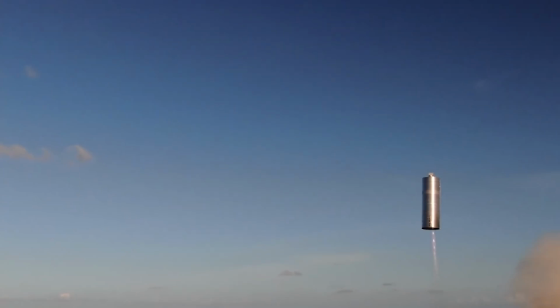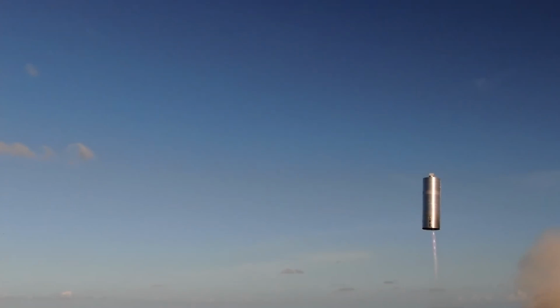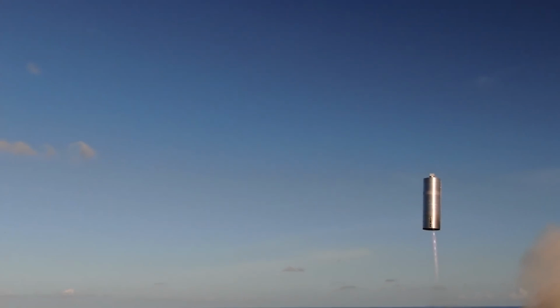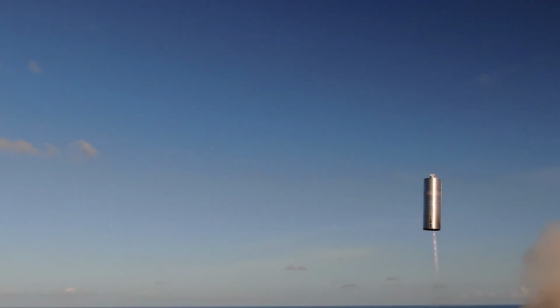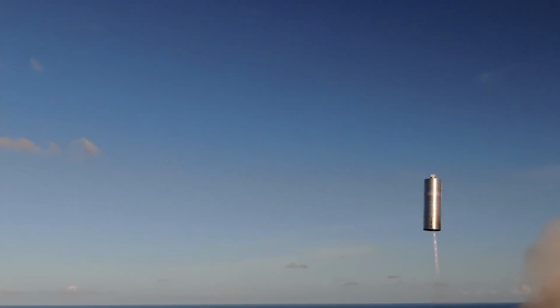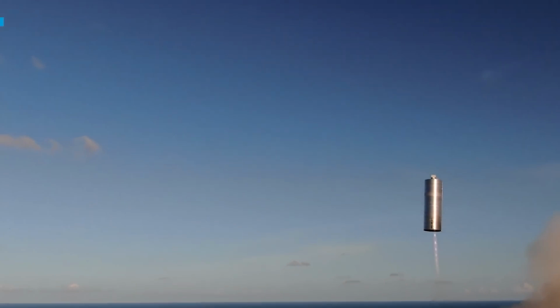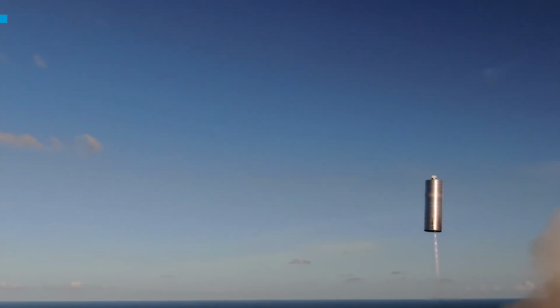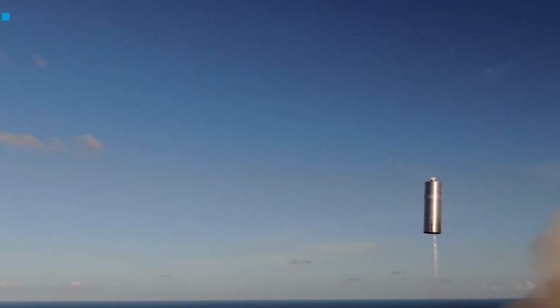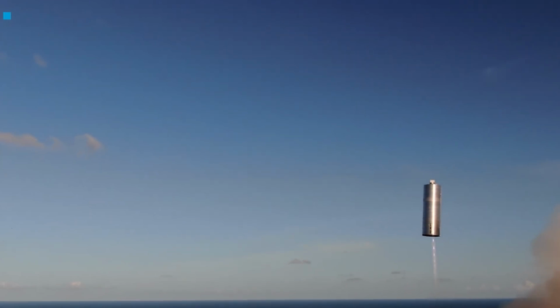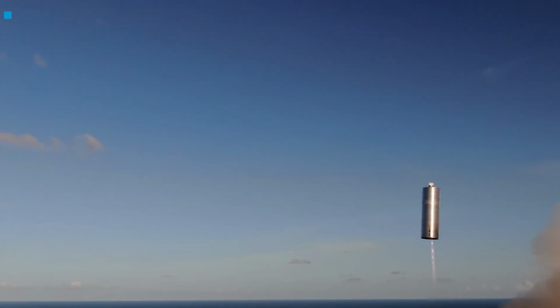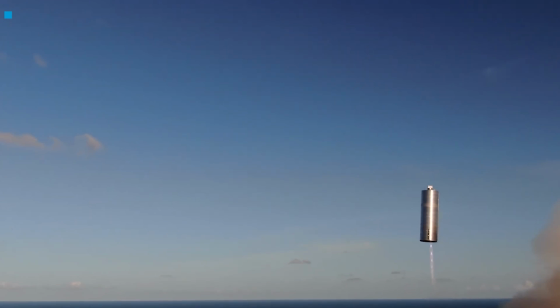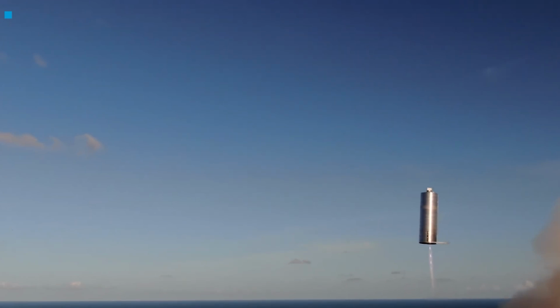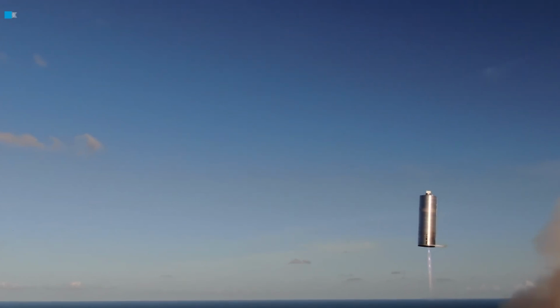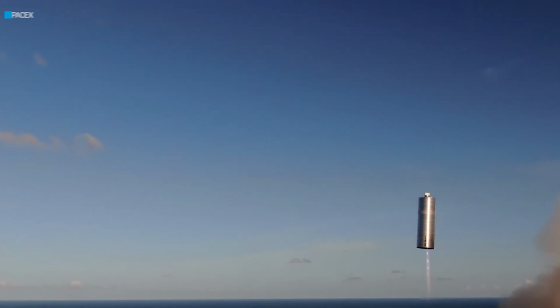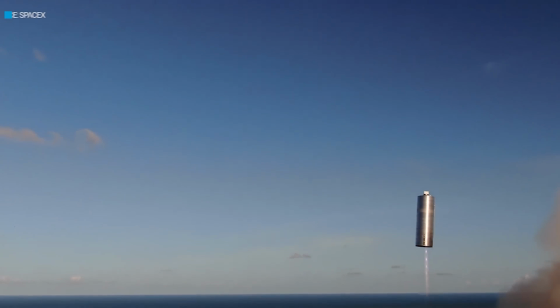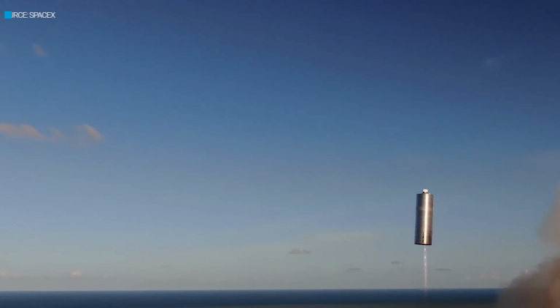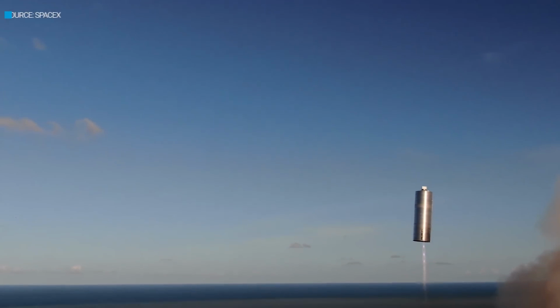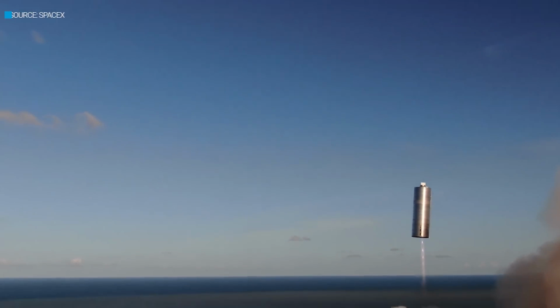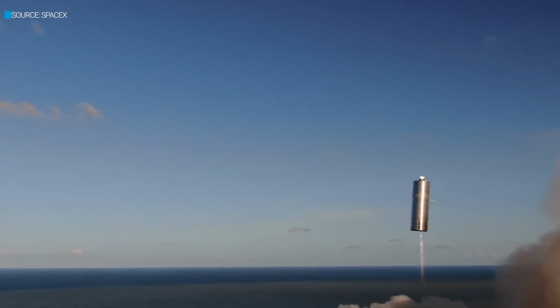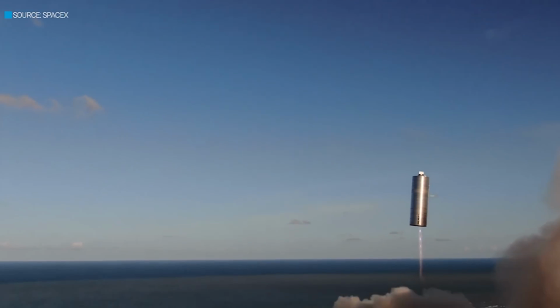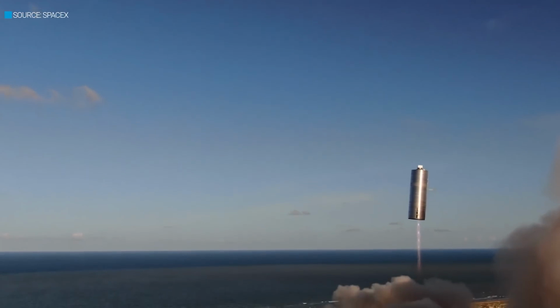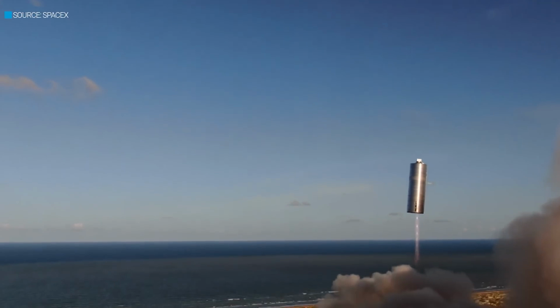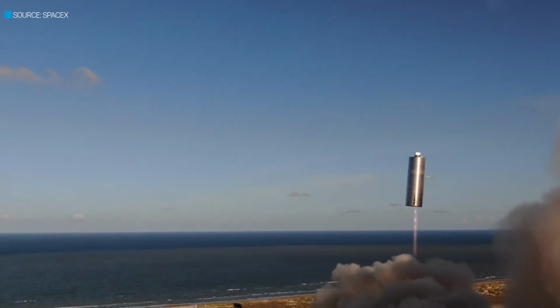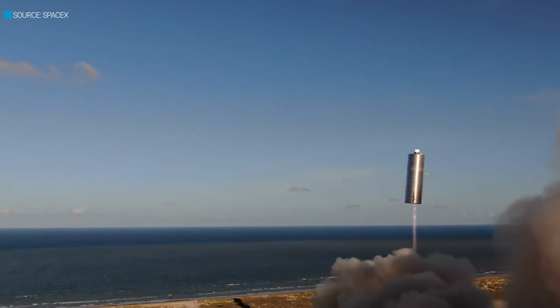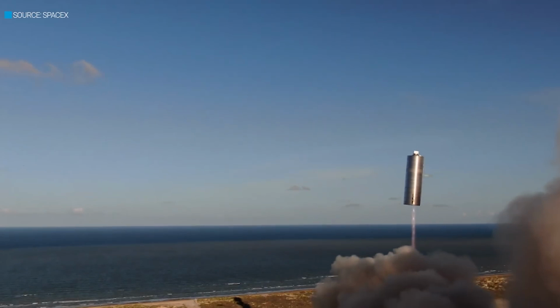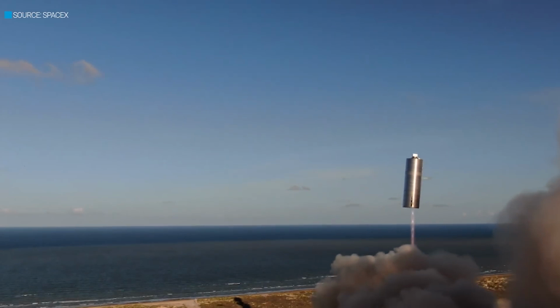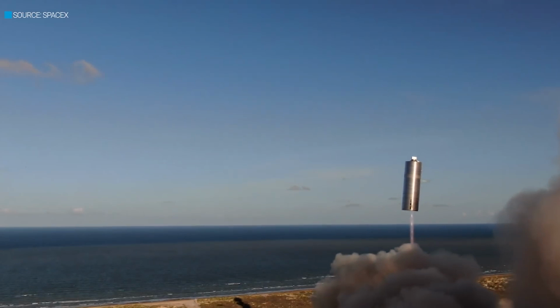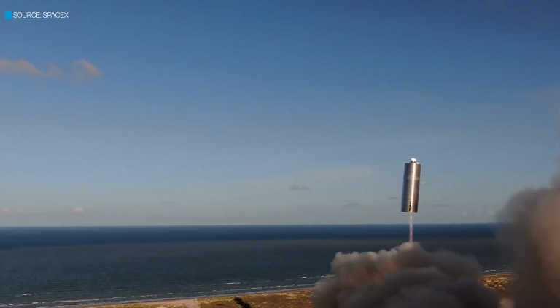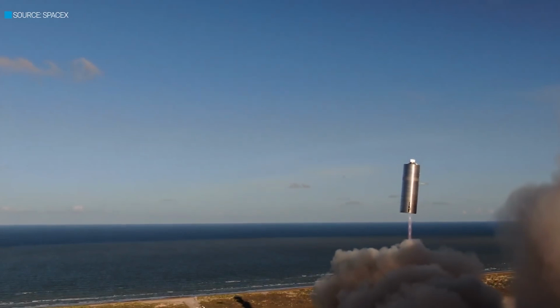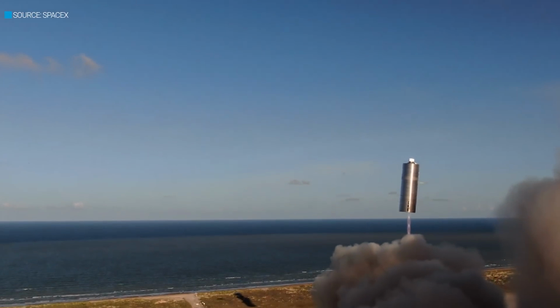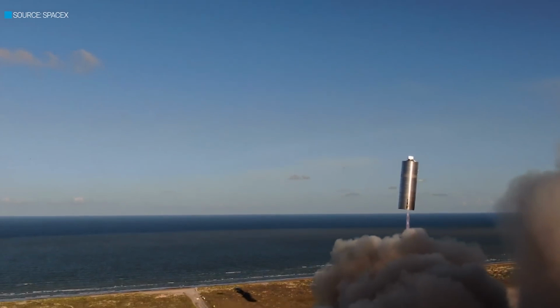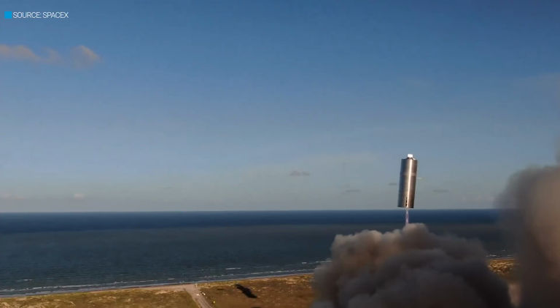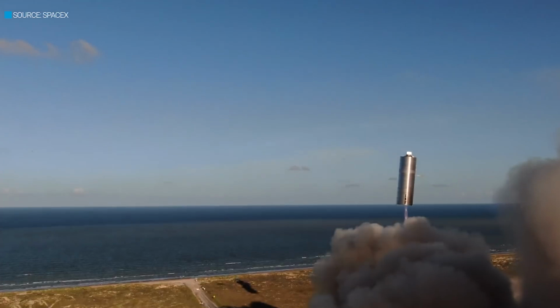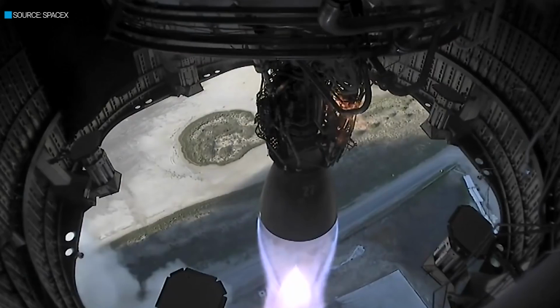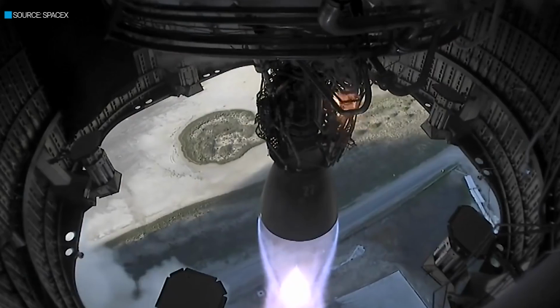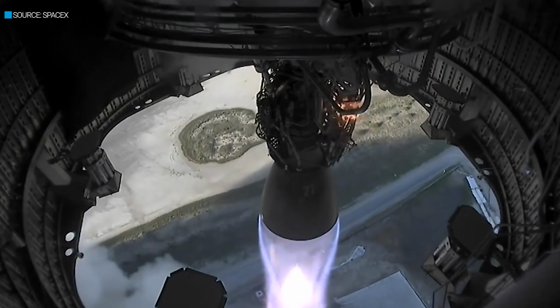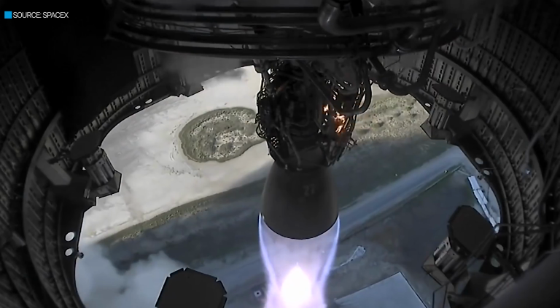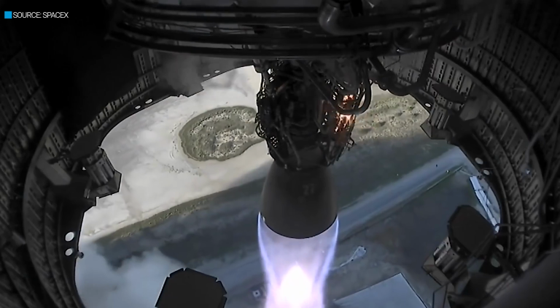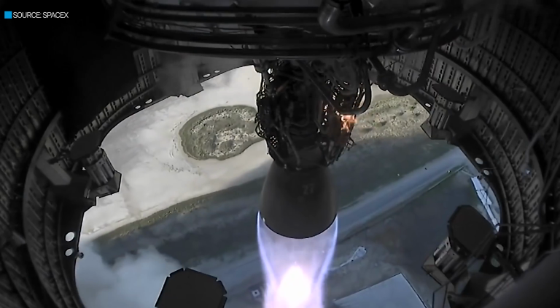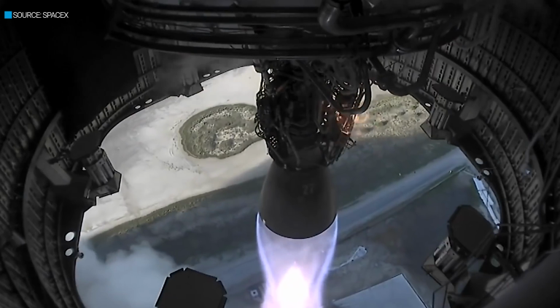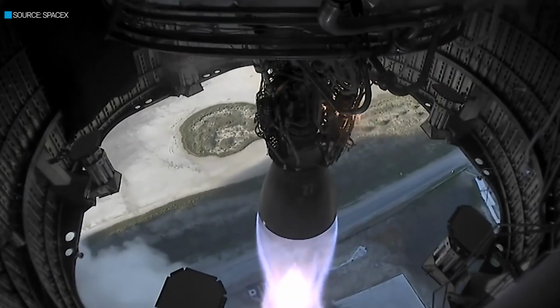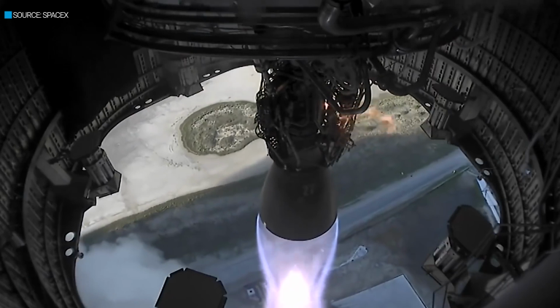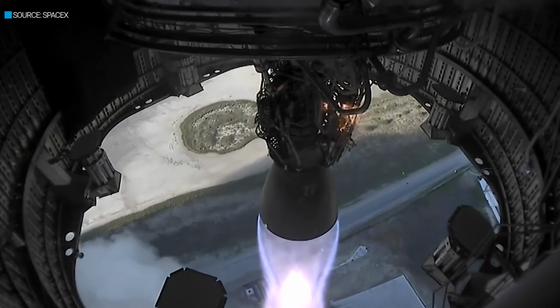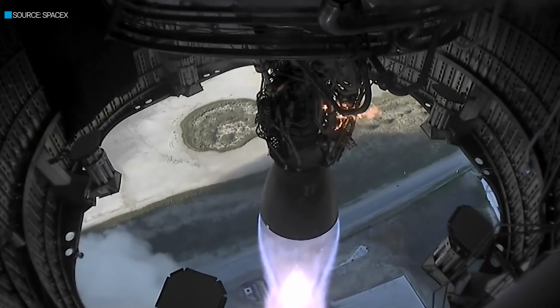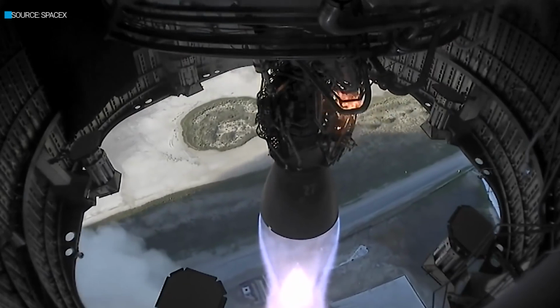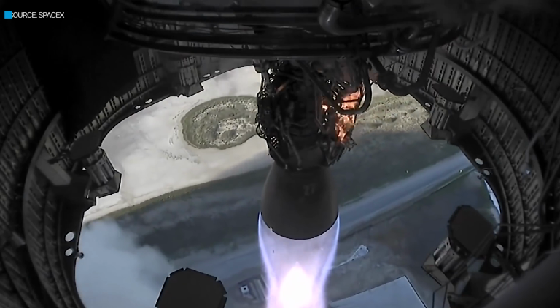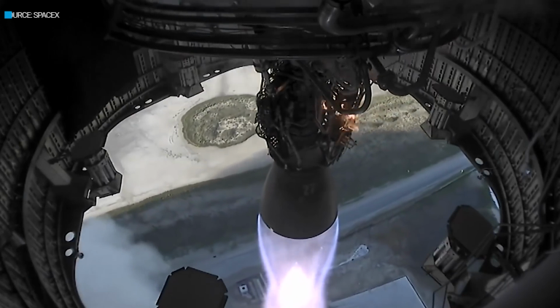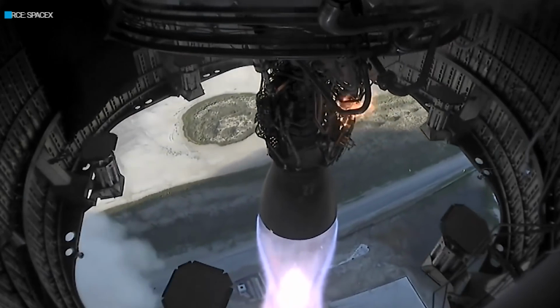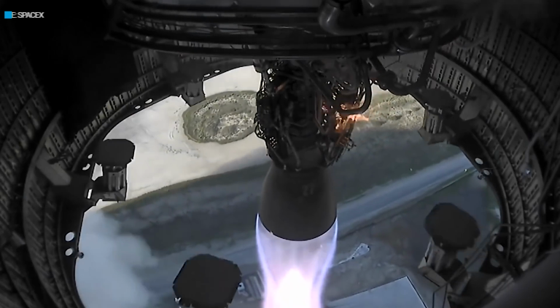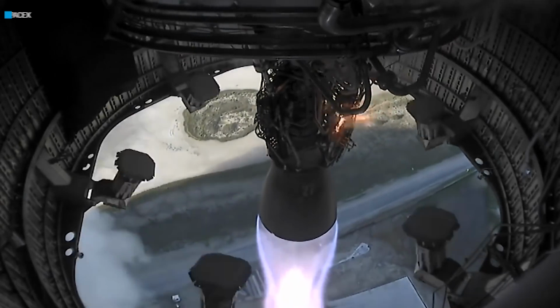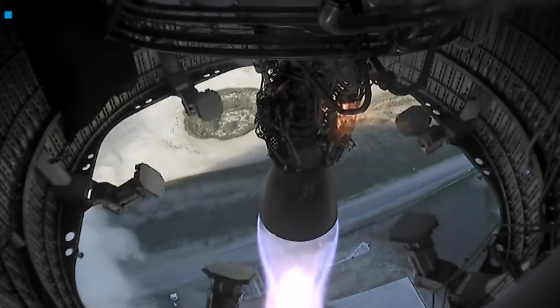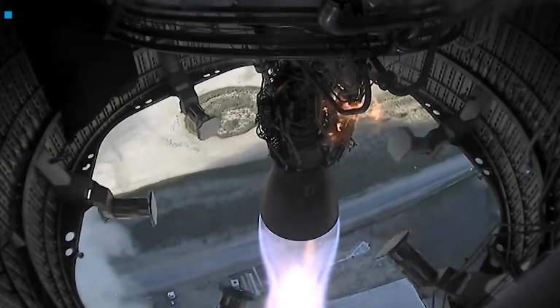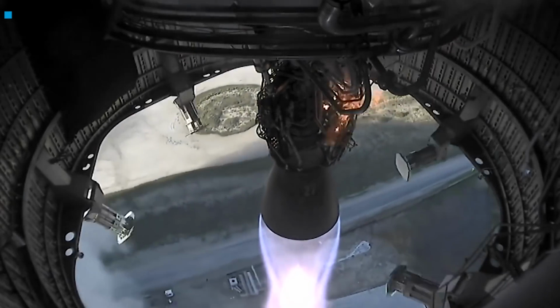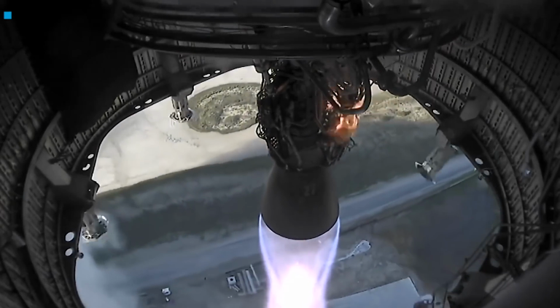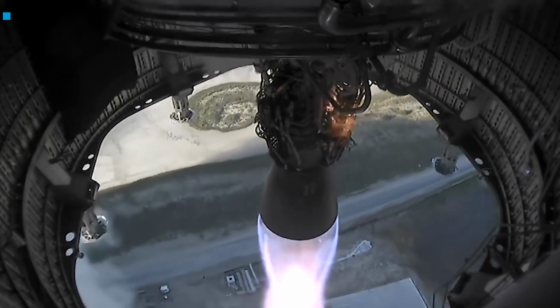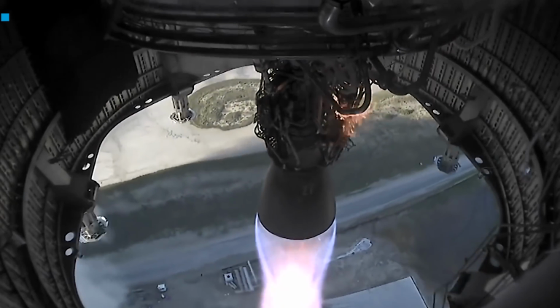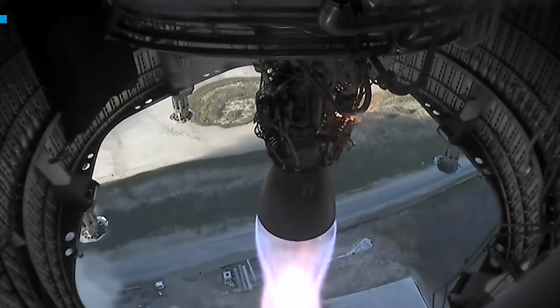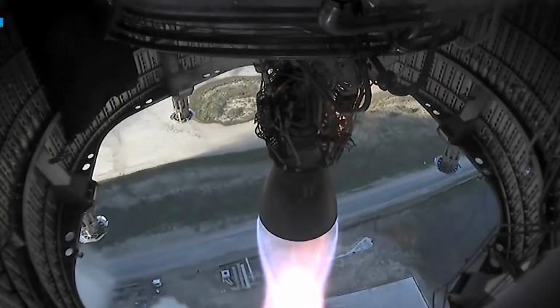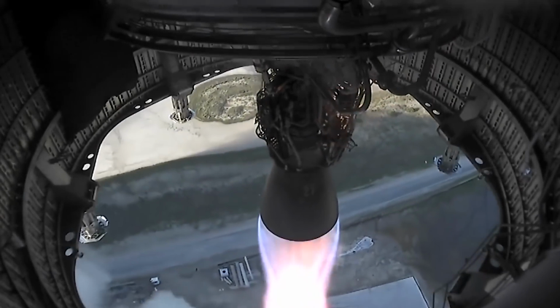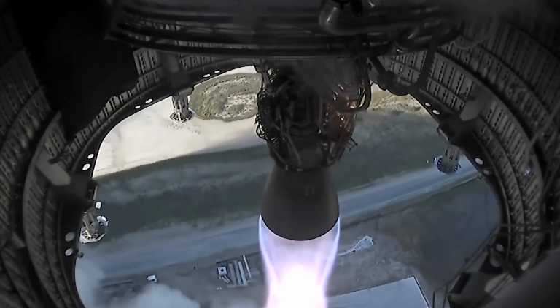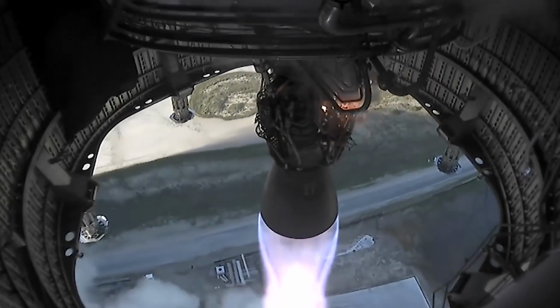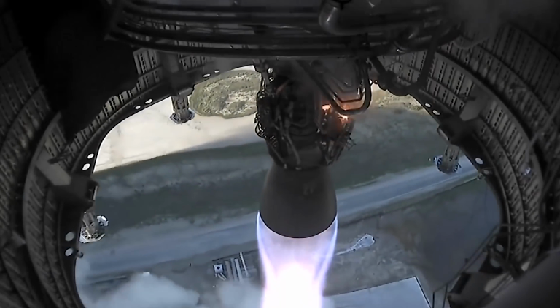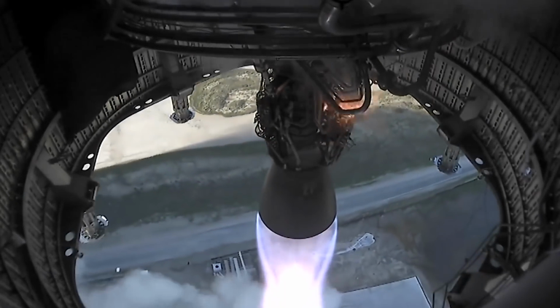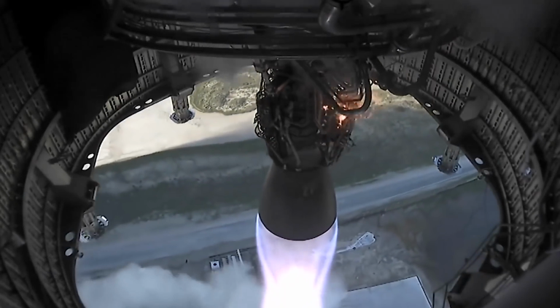Inside the rocket, there are two fuel tanks — one for methane, the other one for liquid oxygen. And at the bottom of the rocket is a single Raptor engine along with the landing legs.